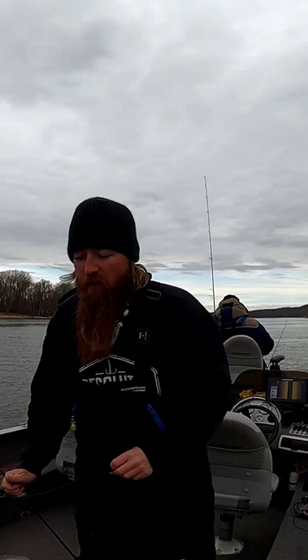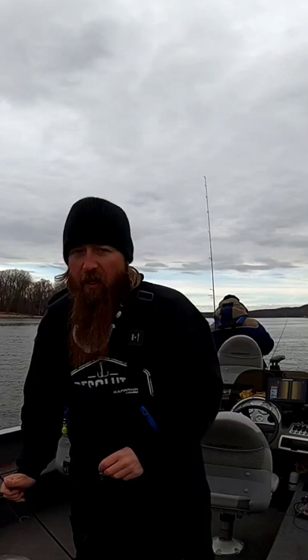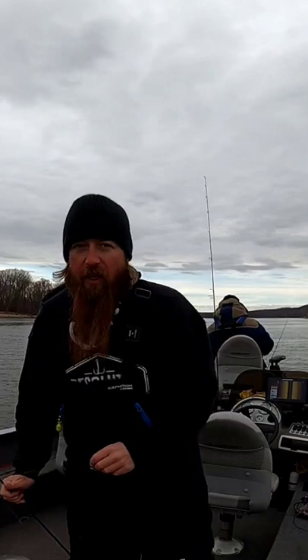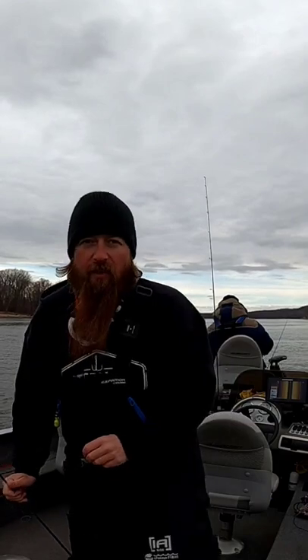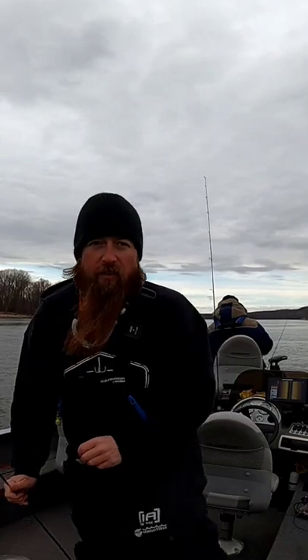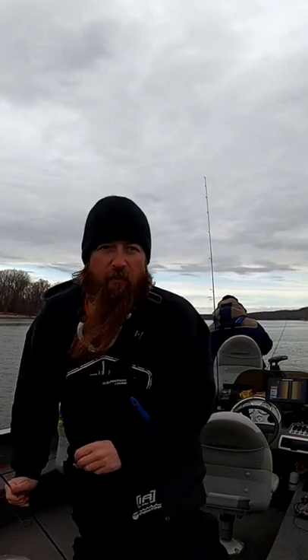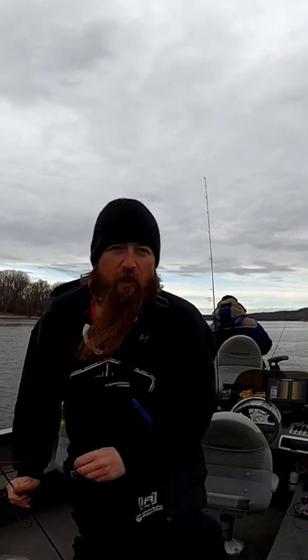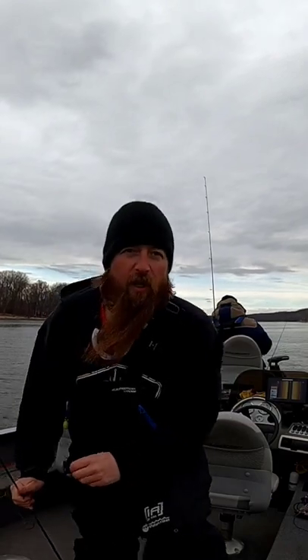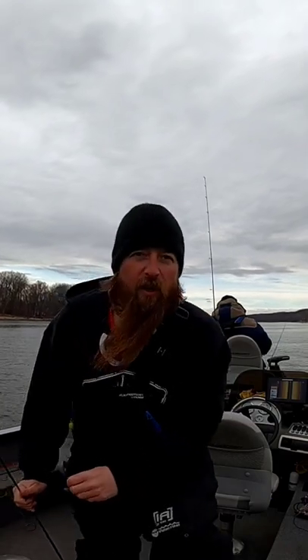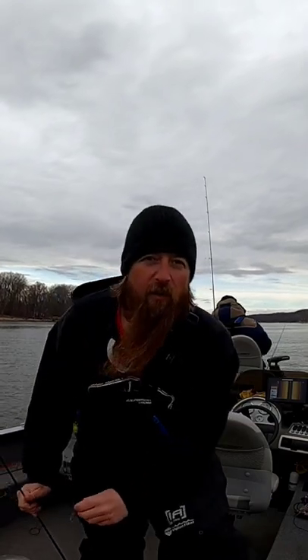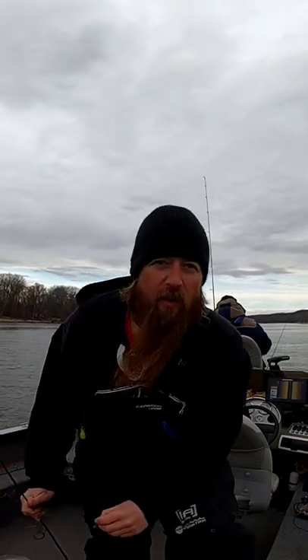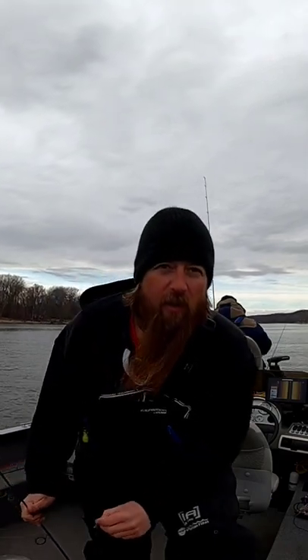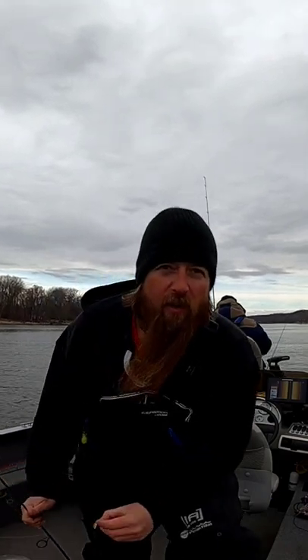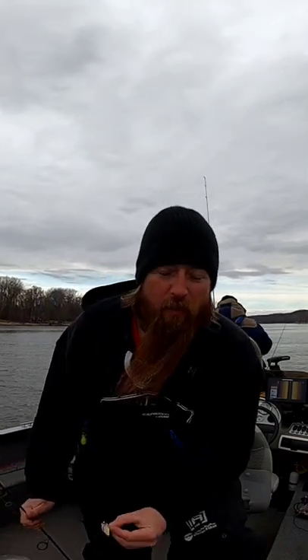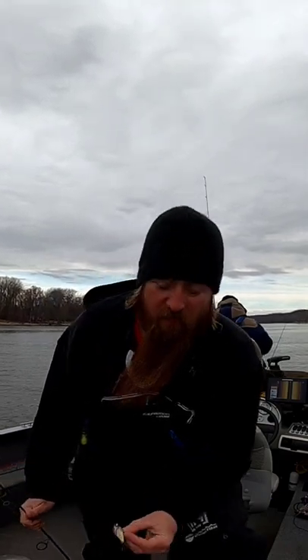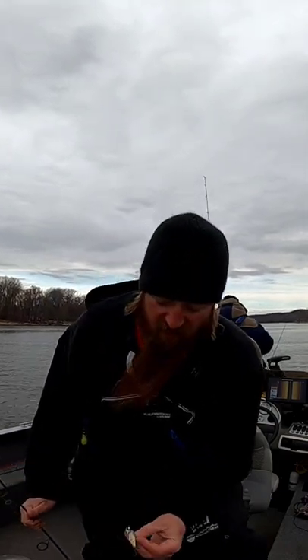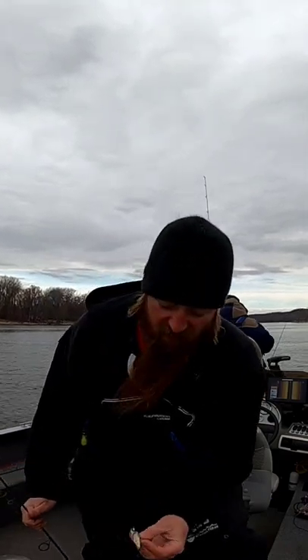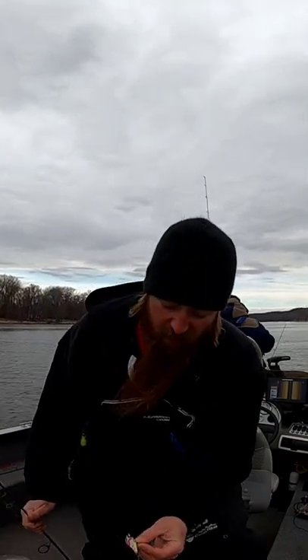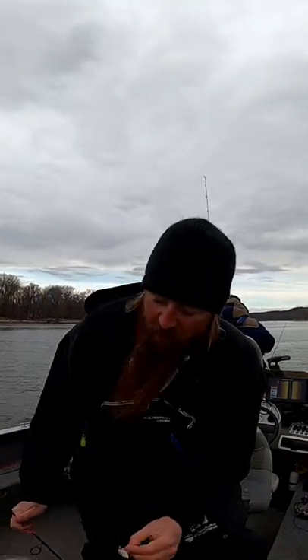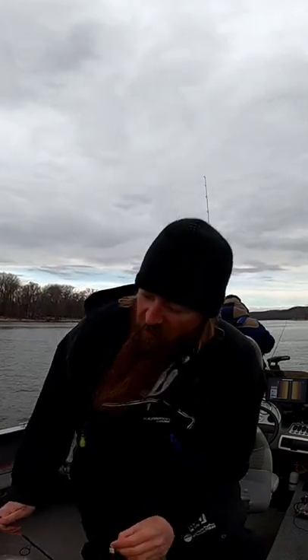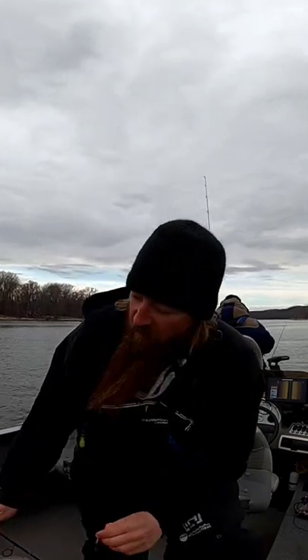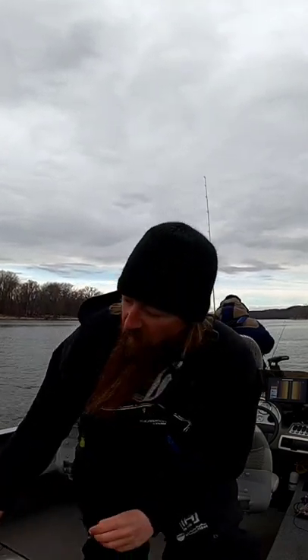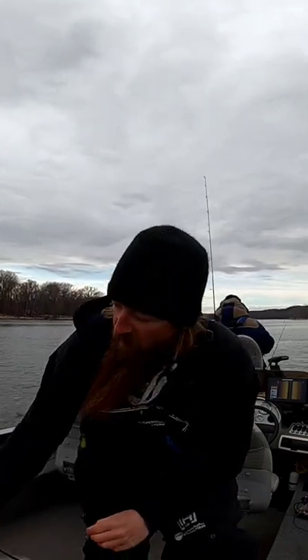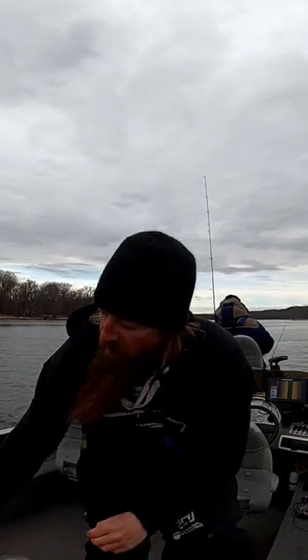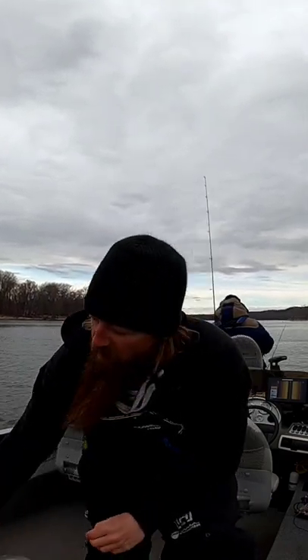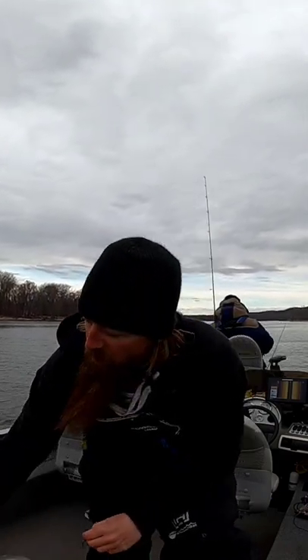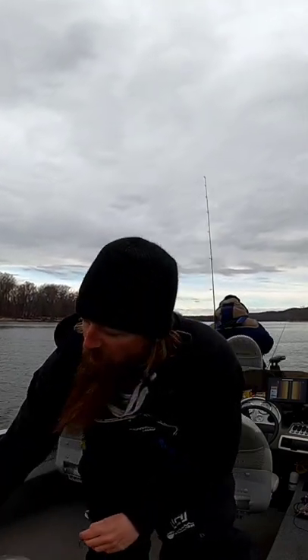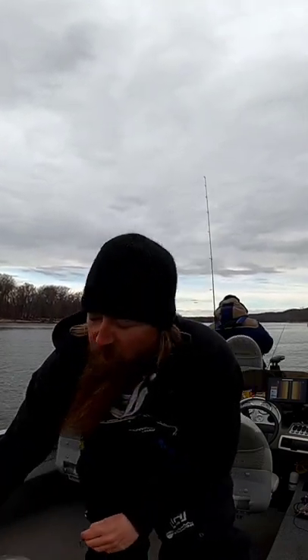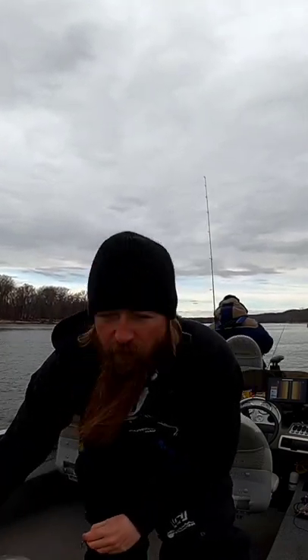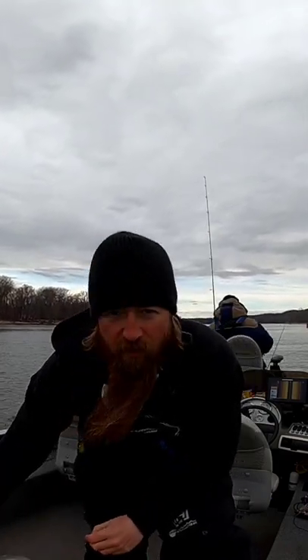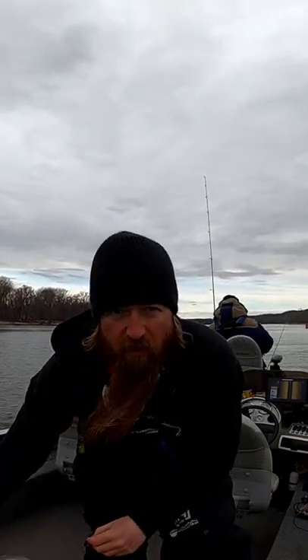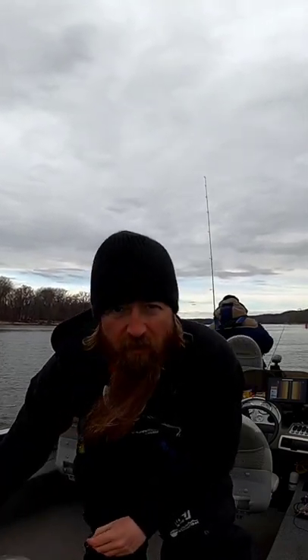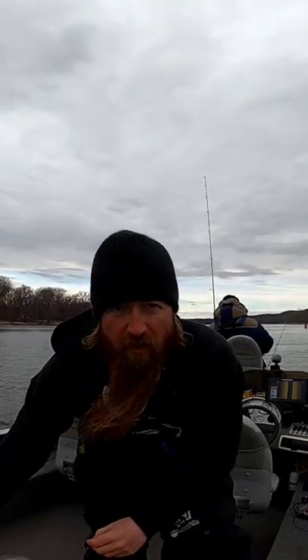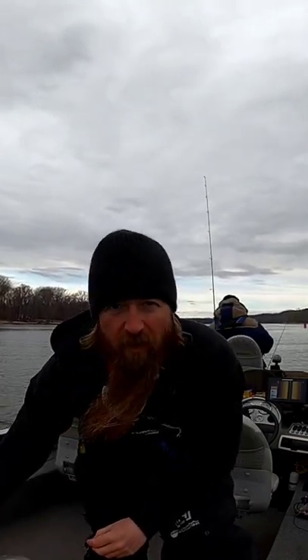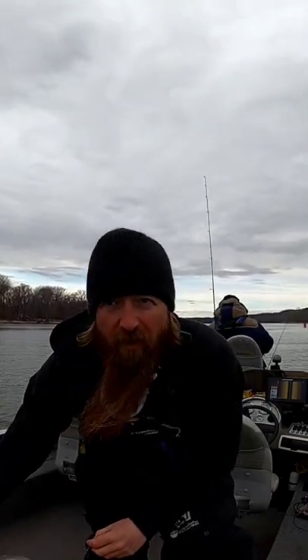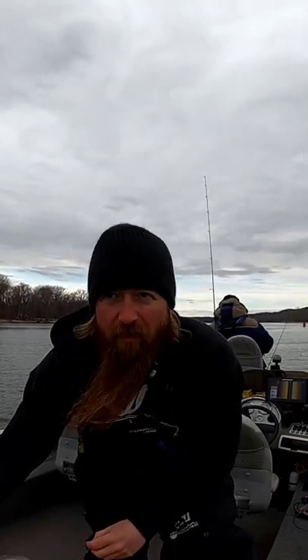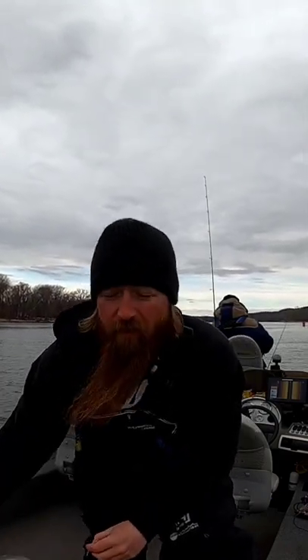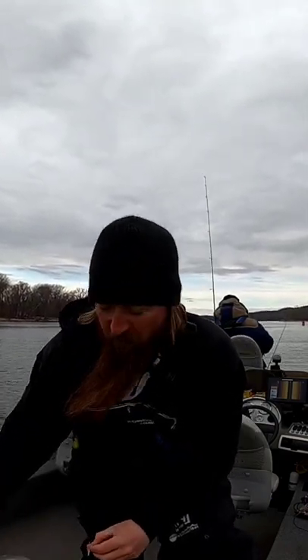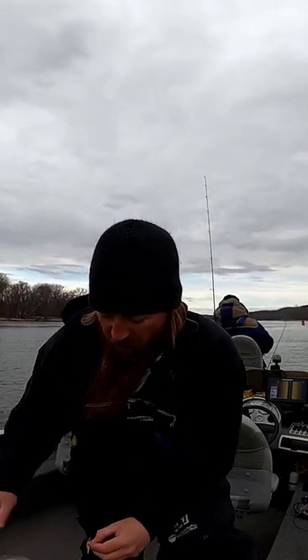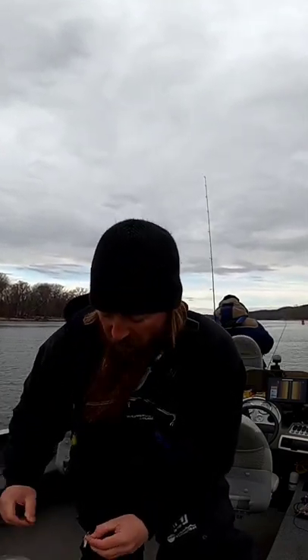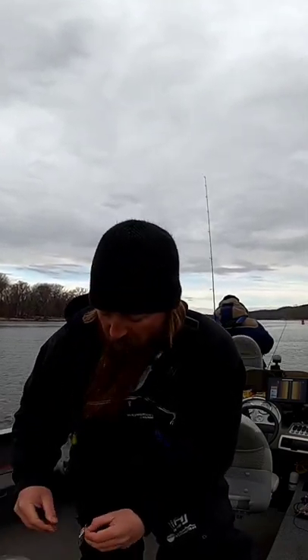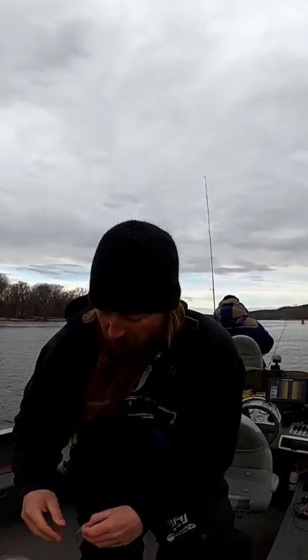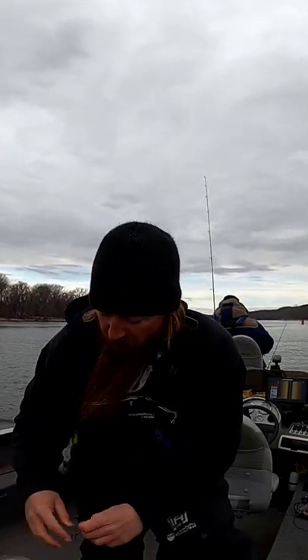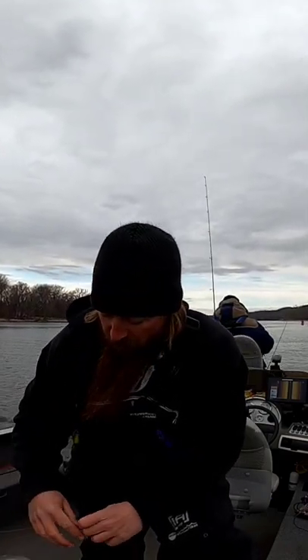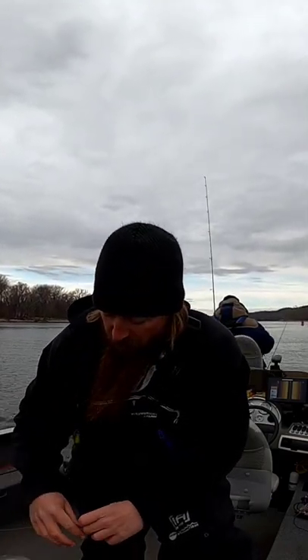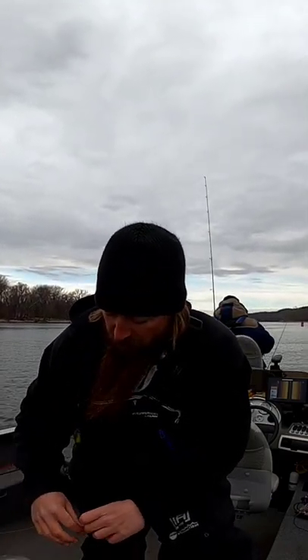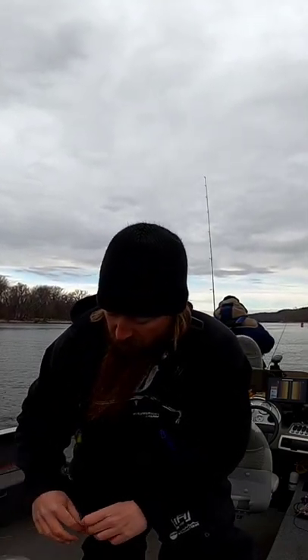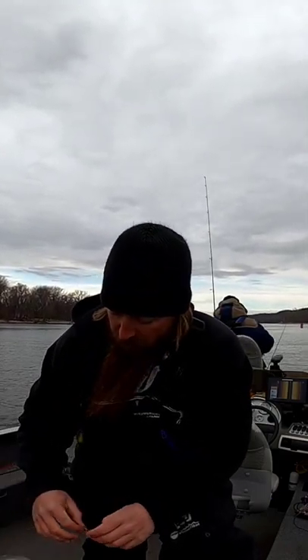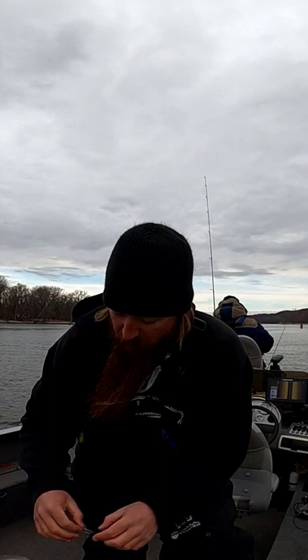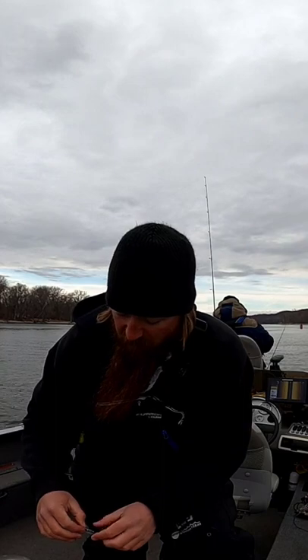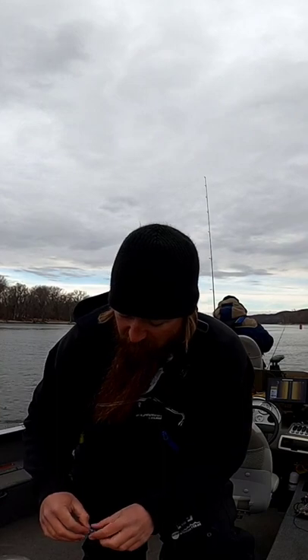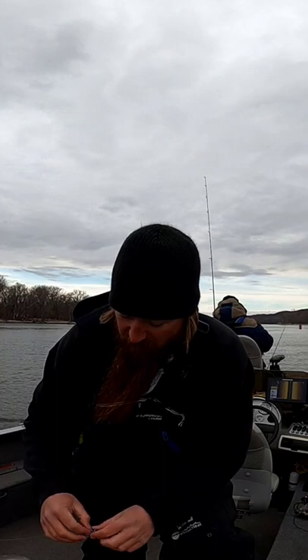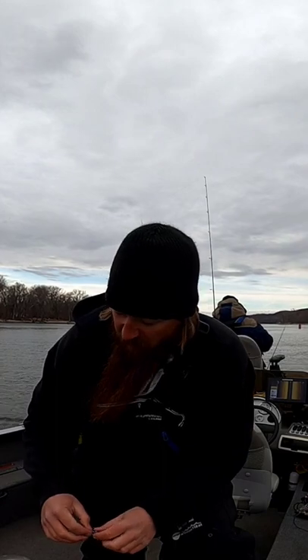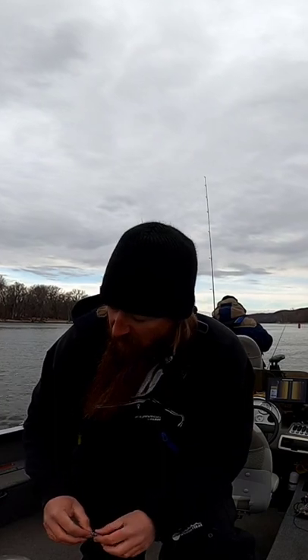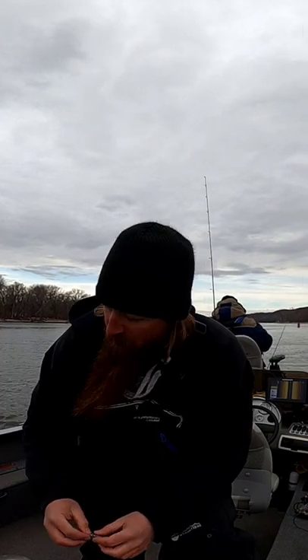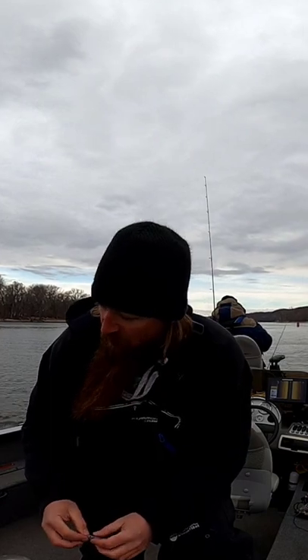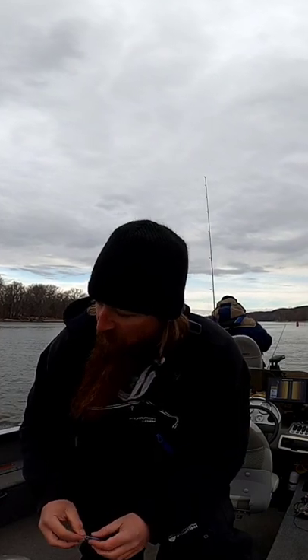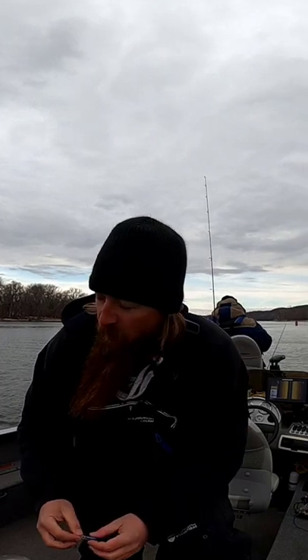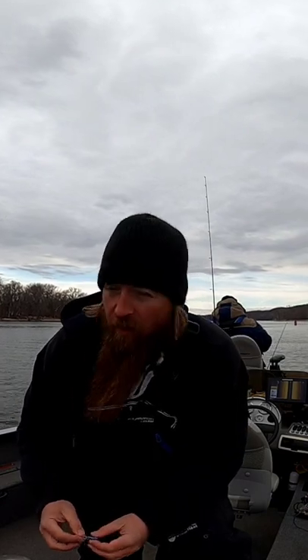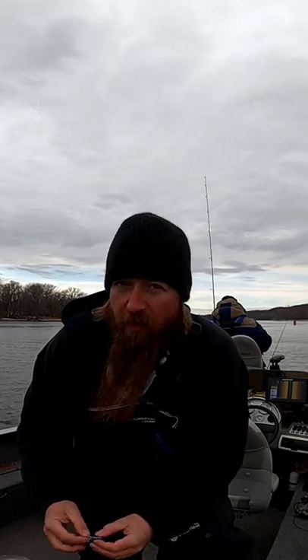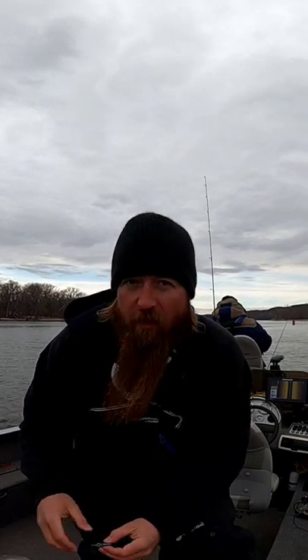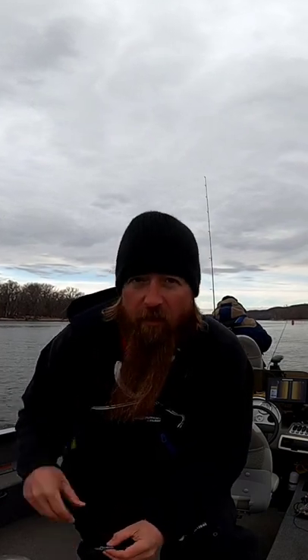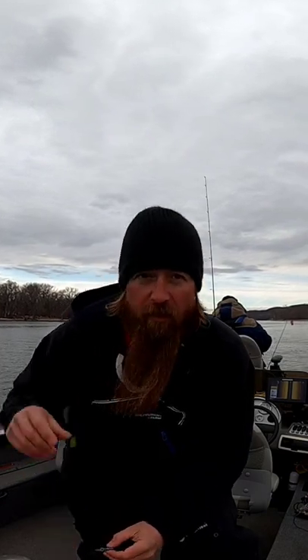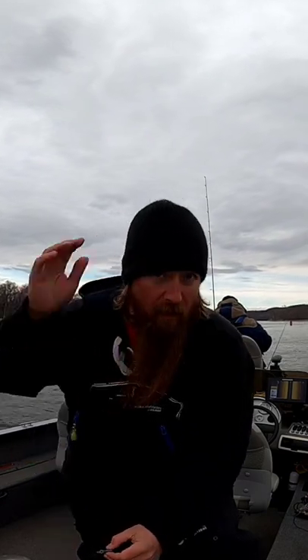All right guys, we are out here on the Mississippi today. Been fishing all day, only caught a couple fish. The bite has not been very good.